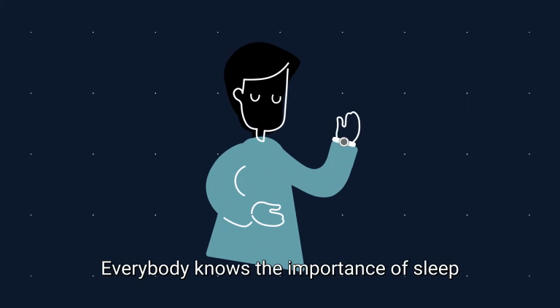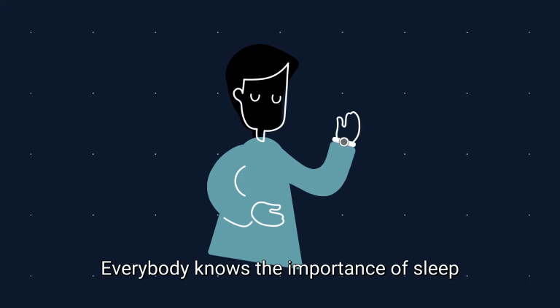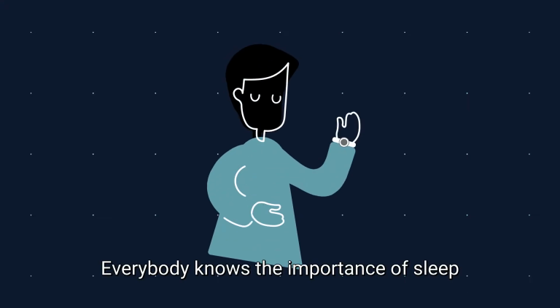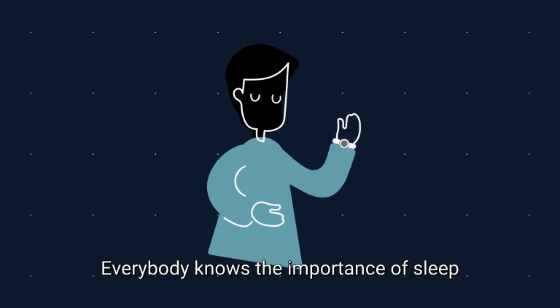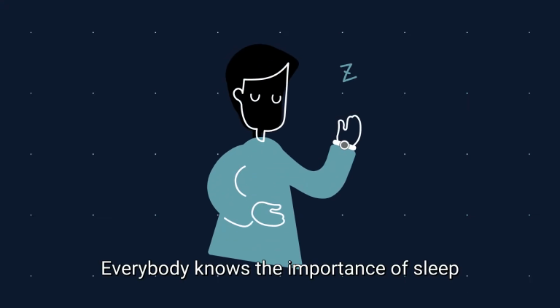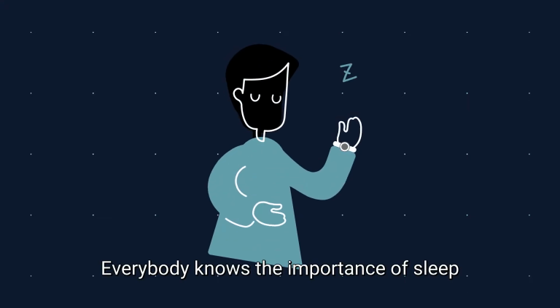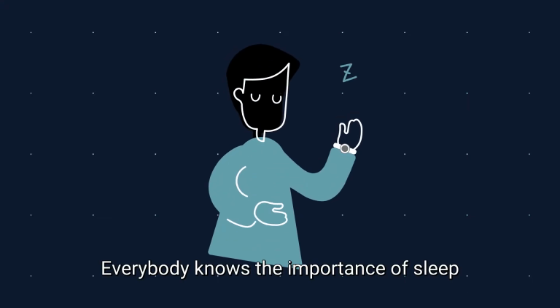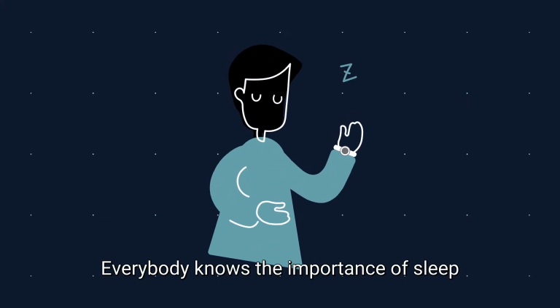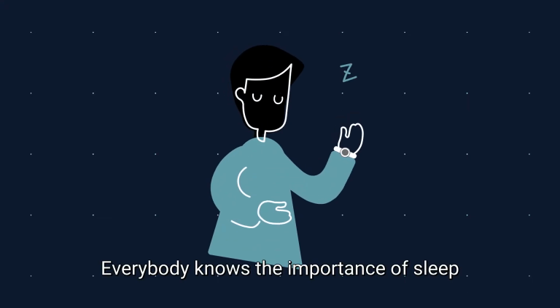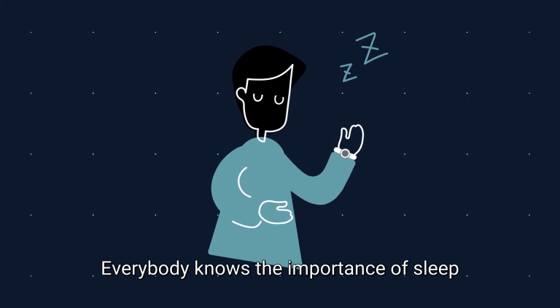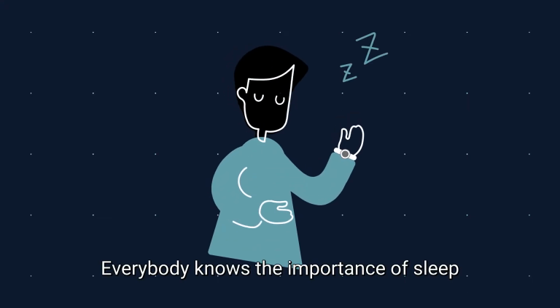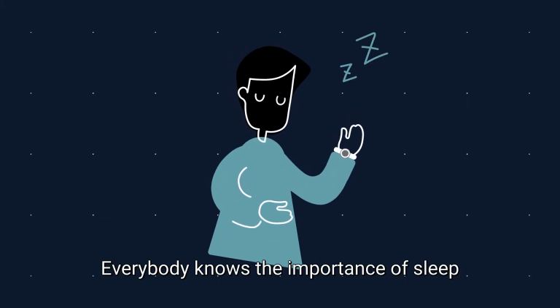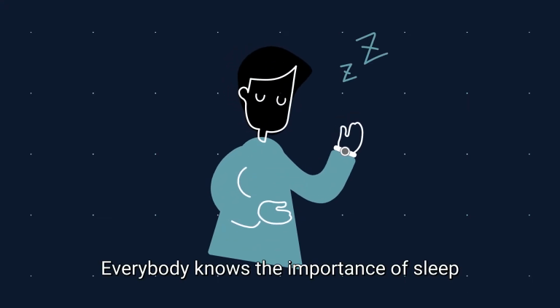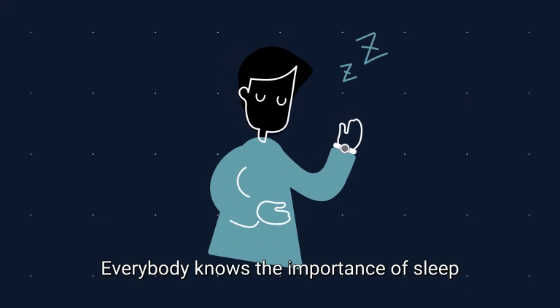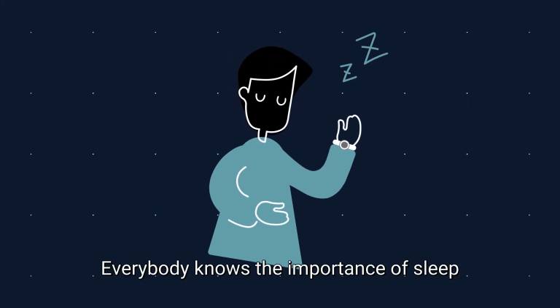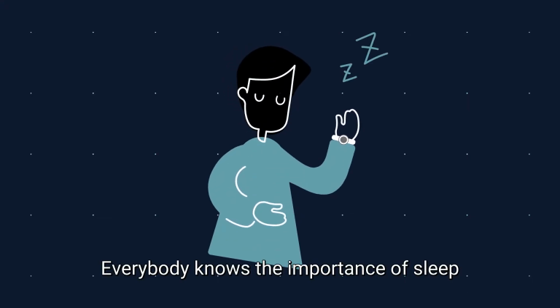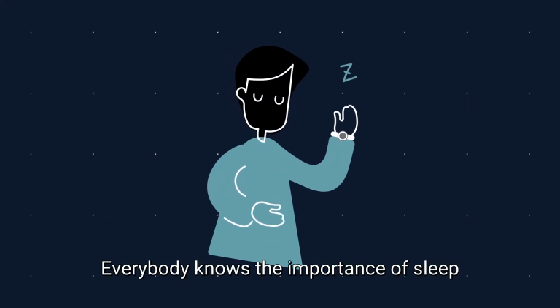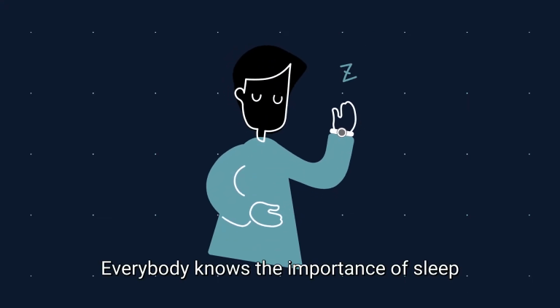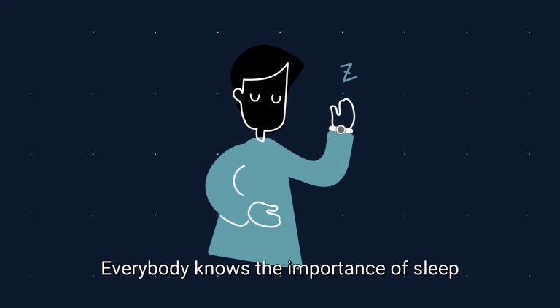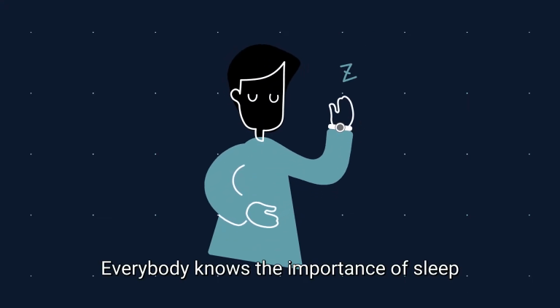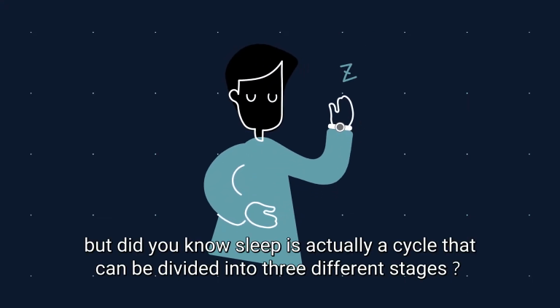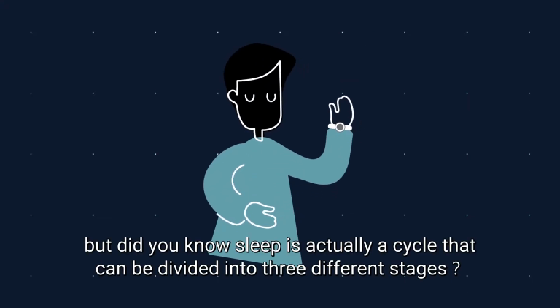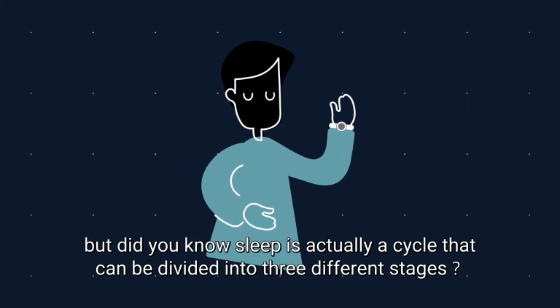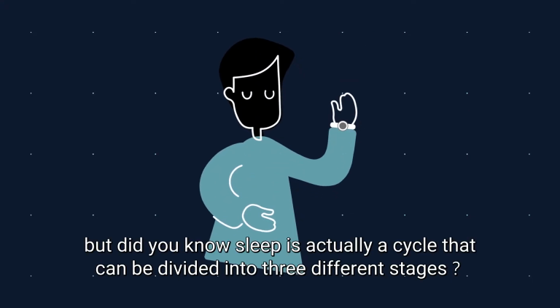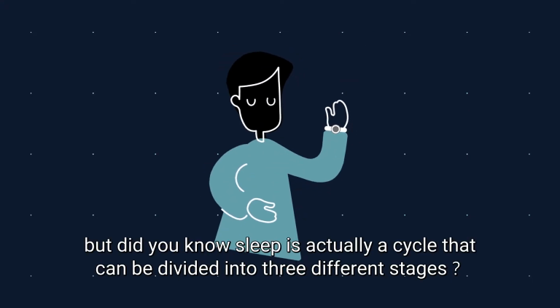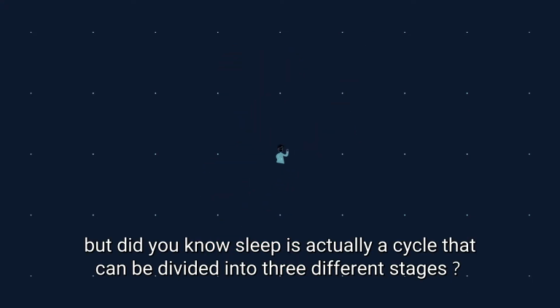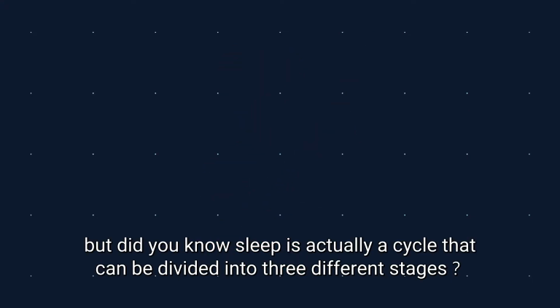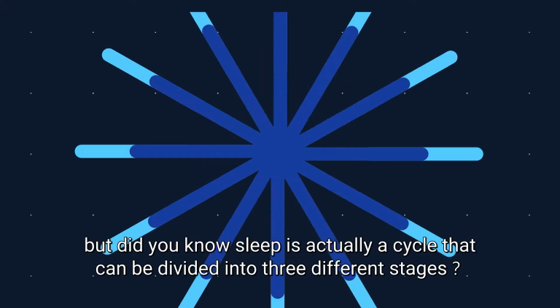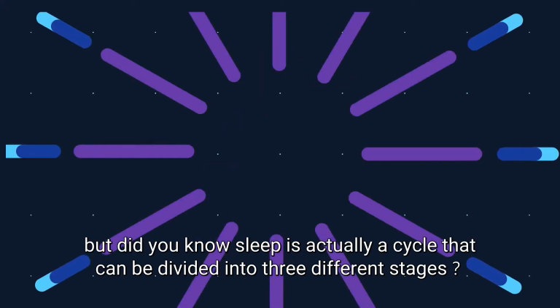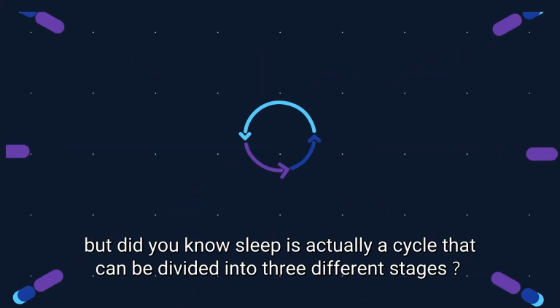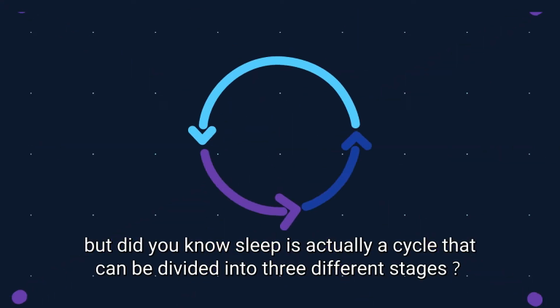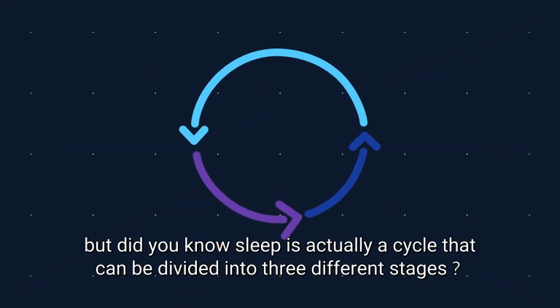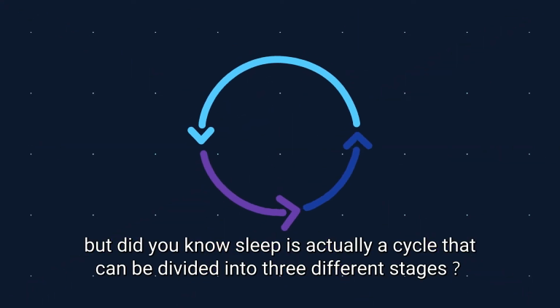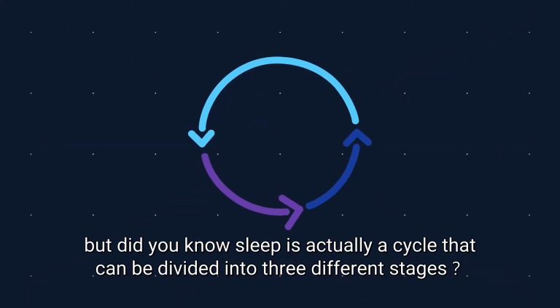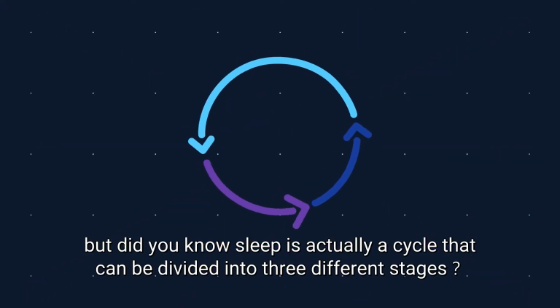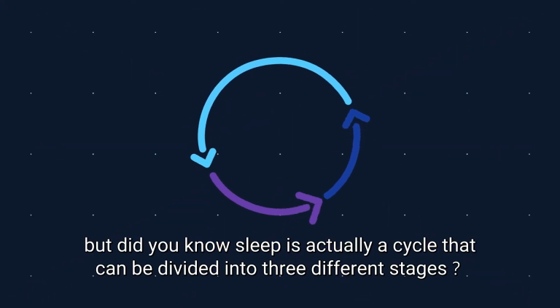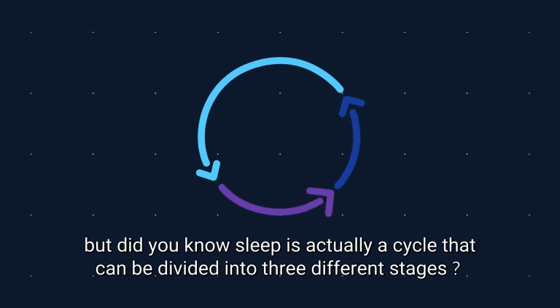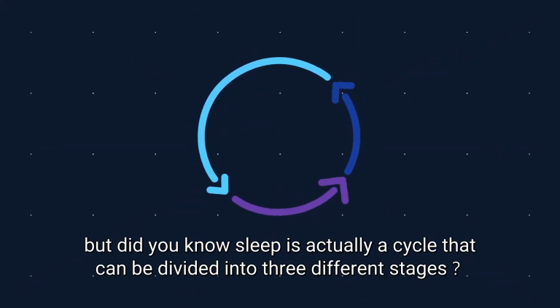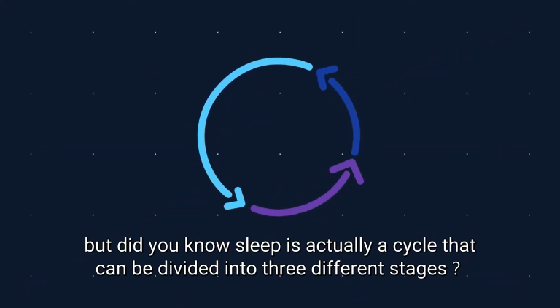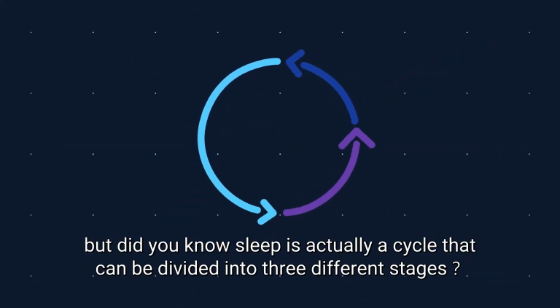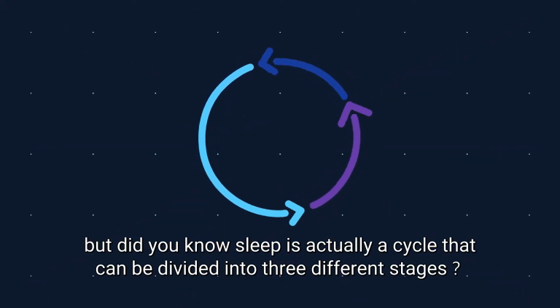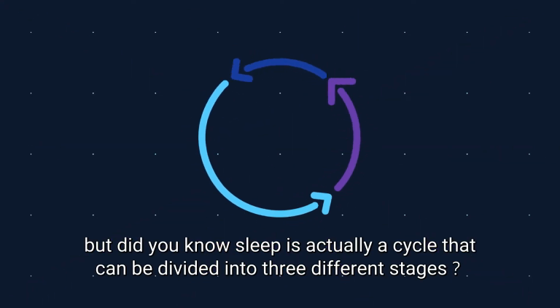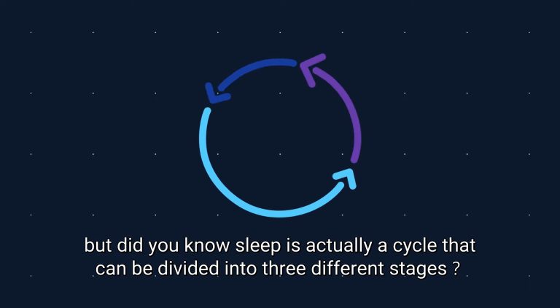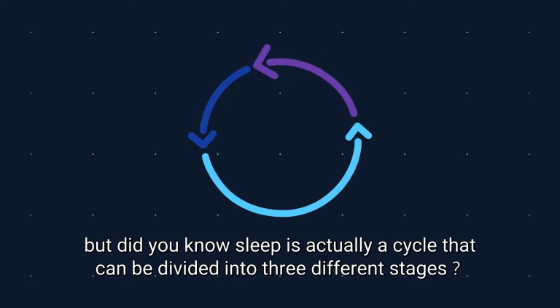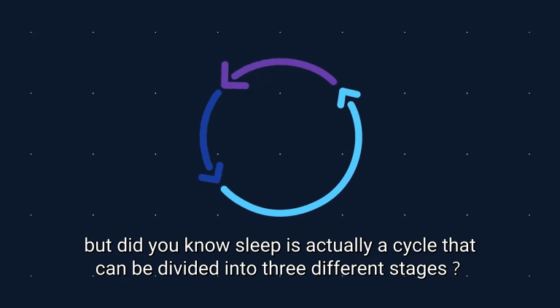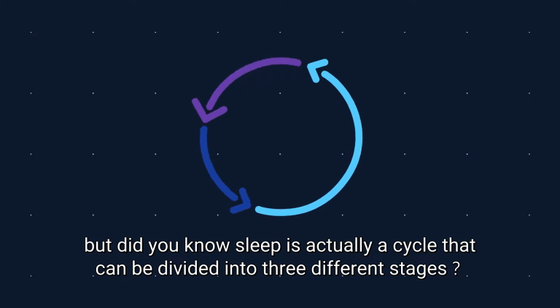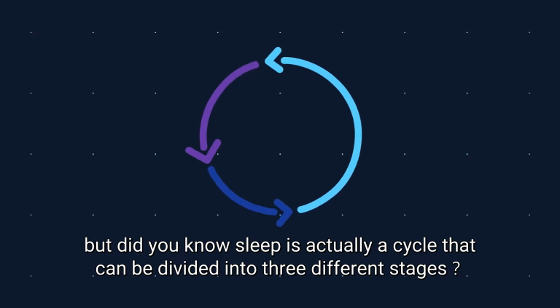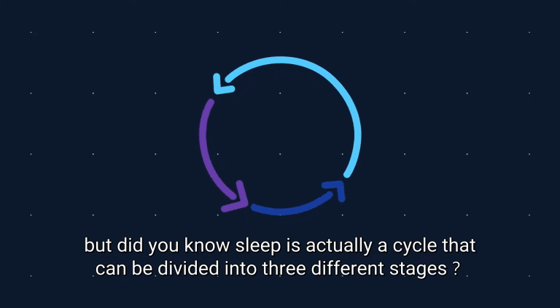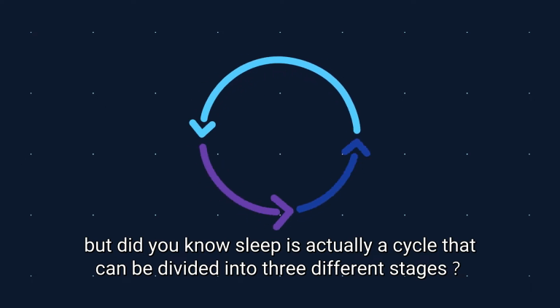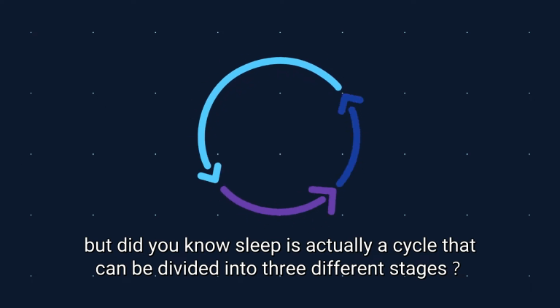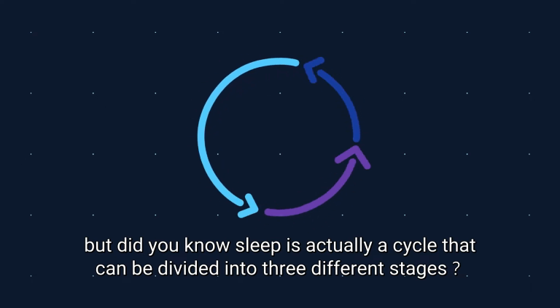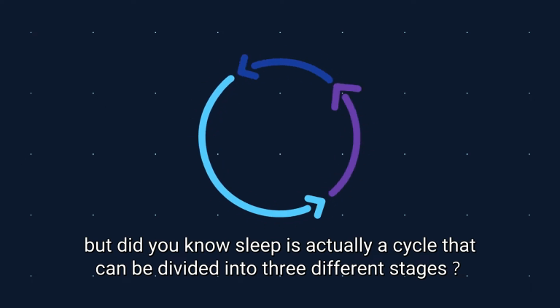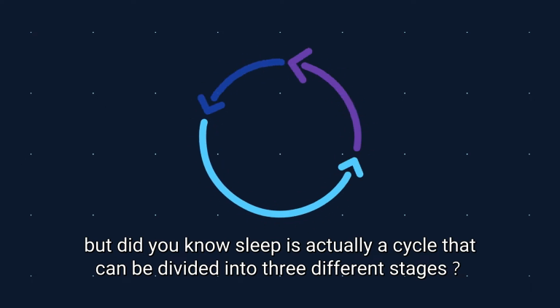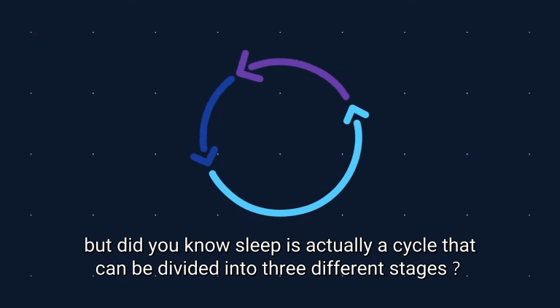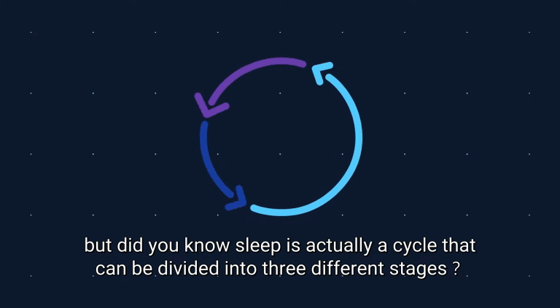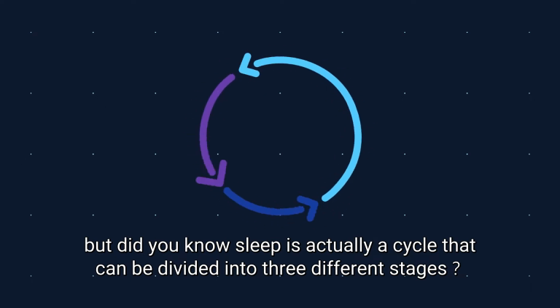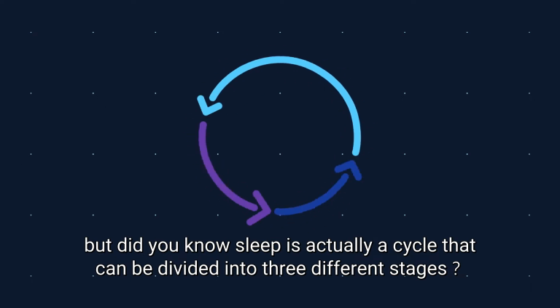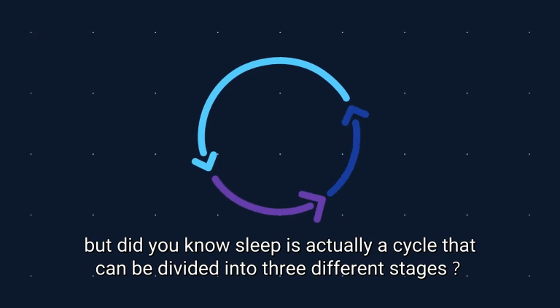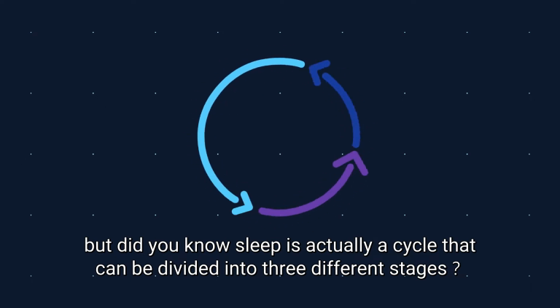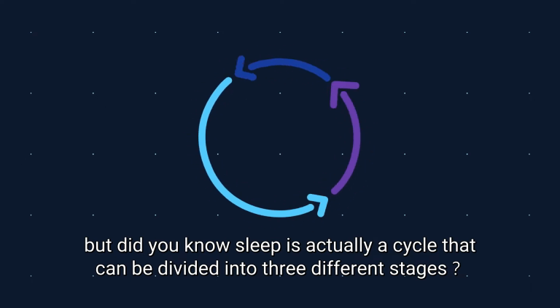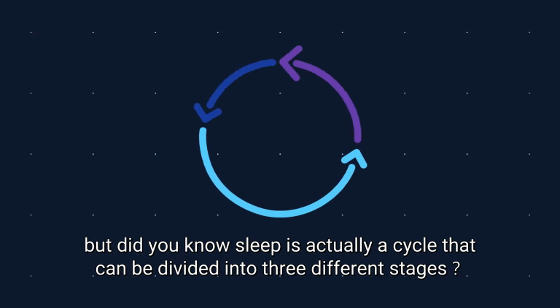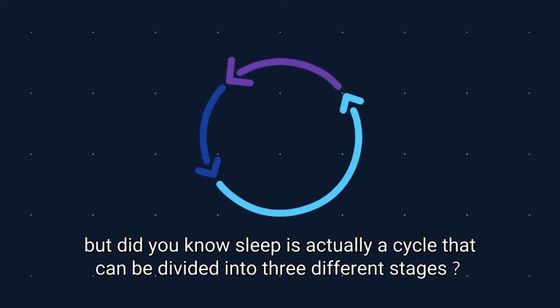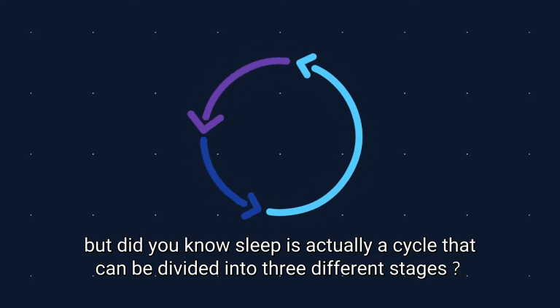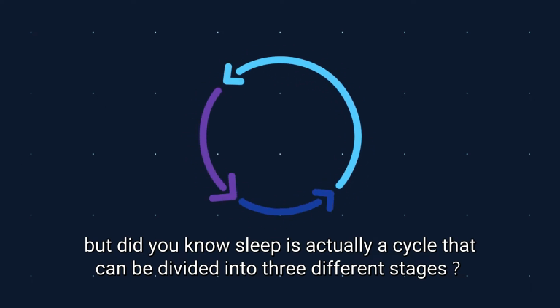Everybody knows the importance of sleep, but did you know sleep is actually a cycle that can be divided into three different stages?